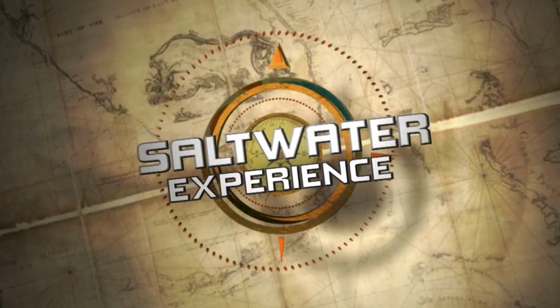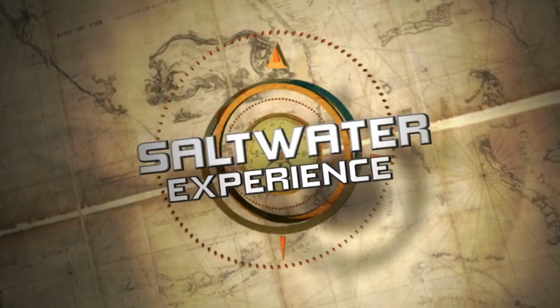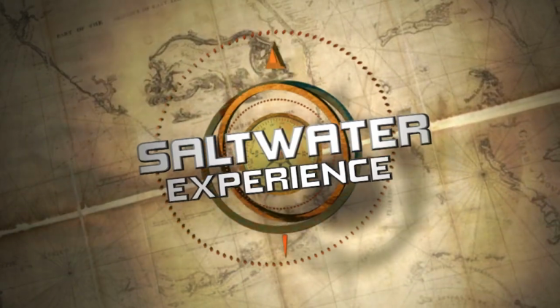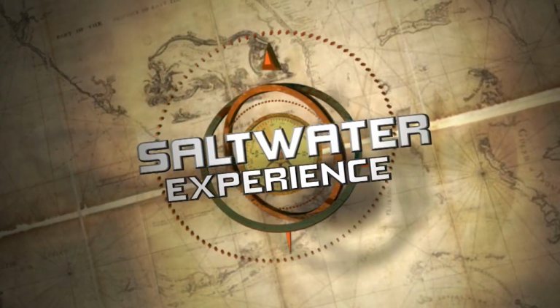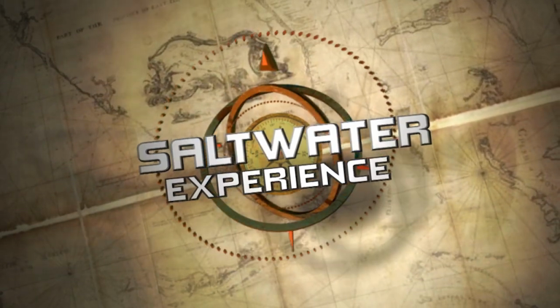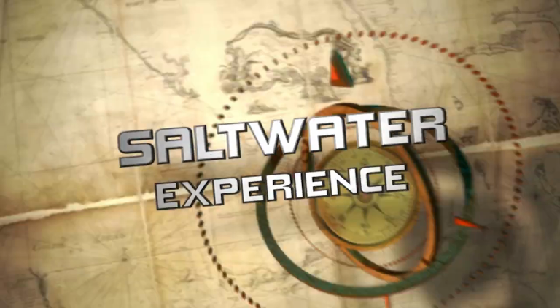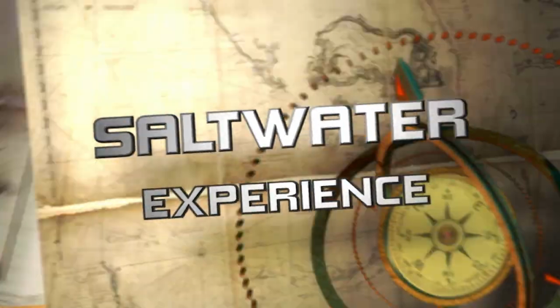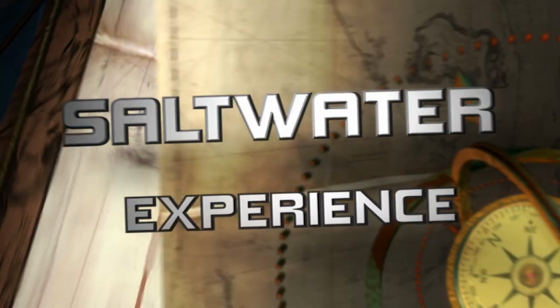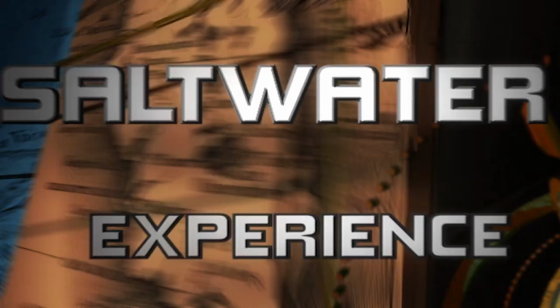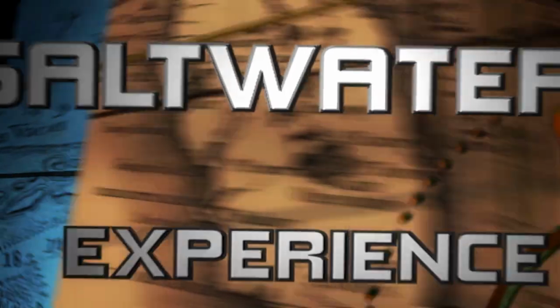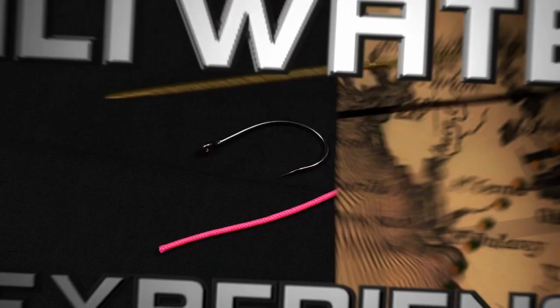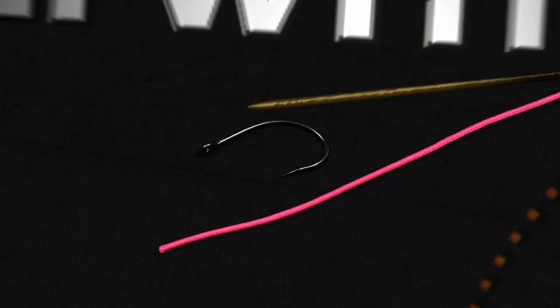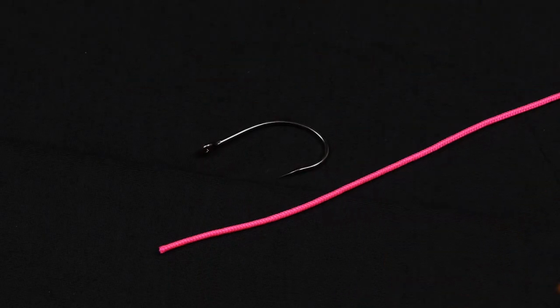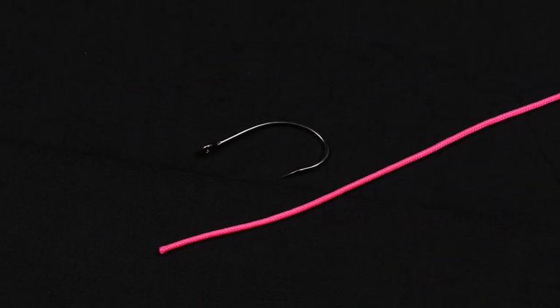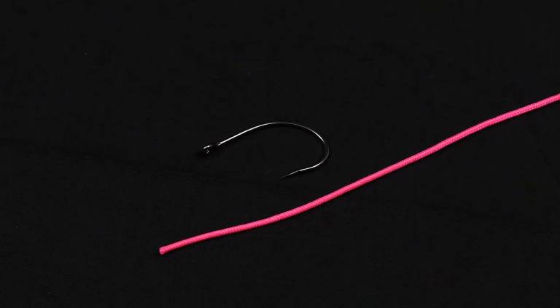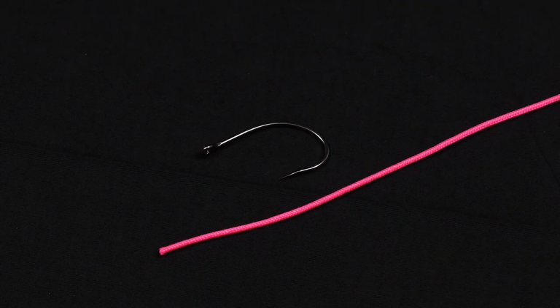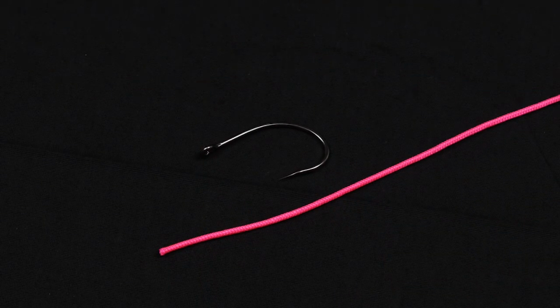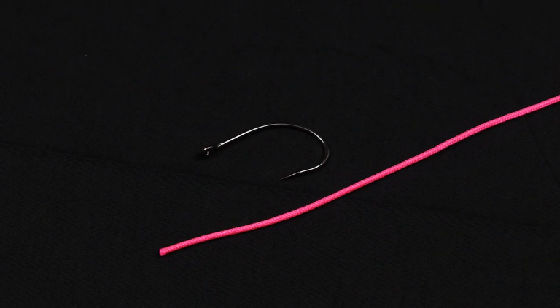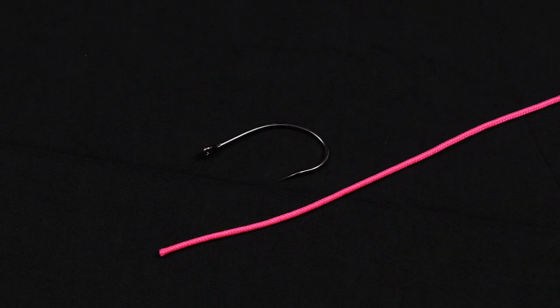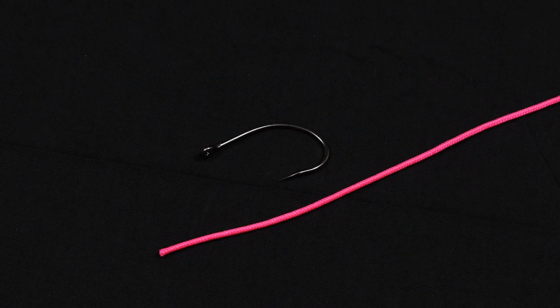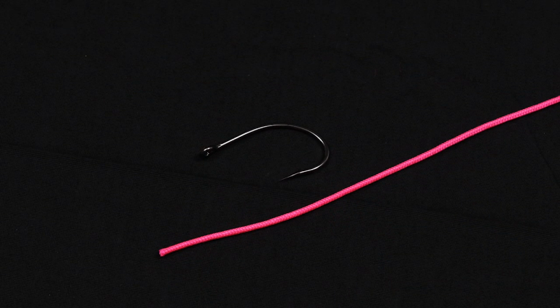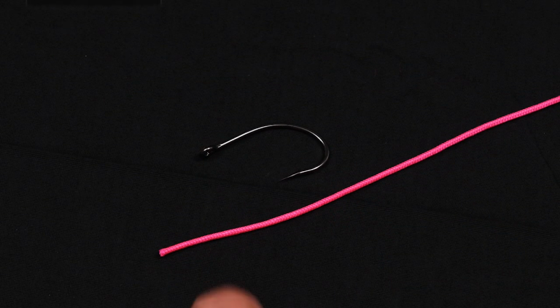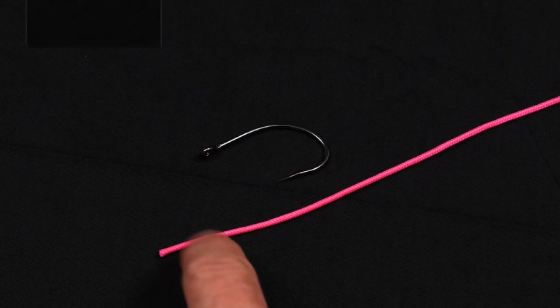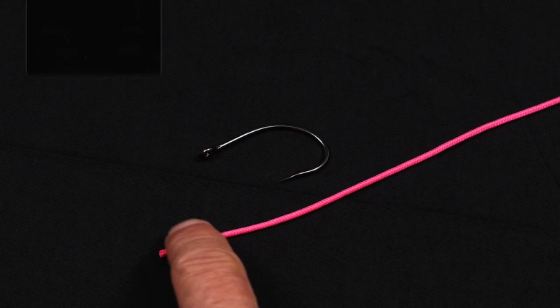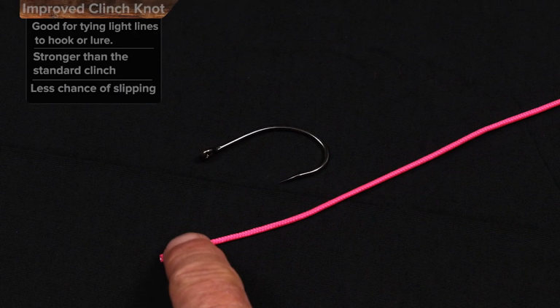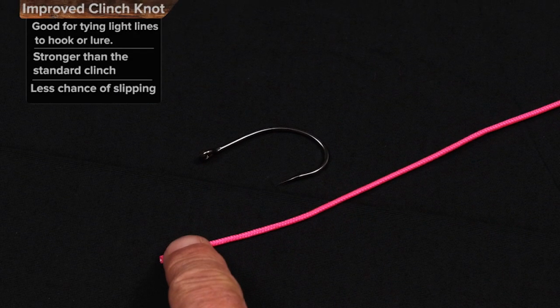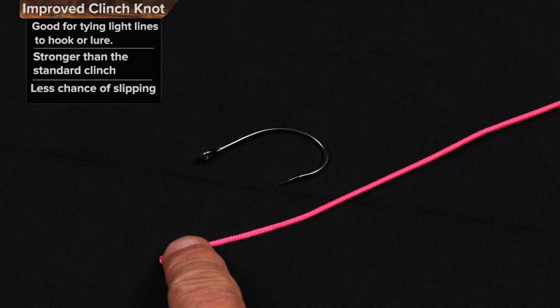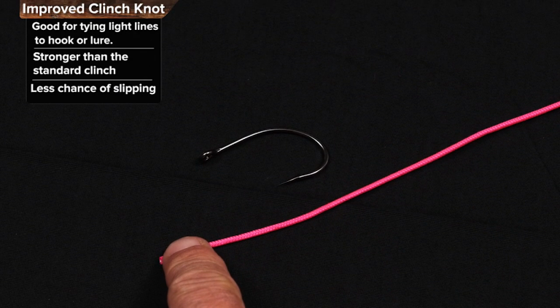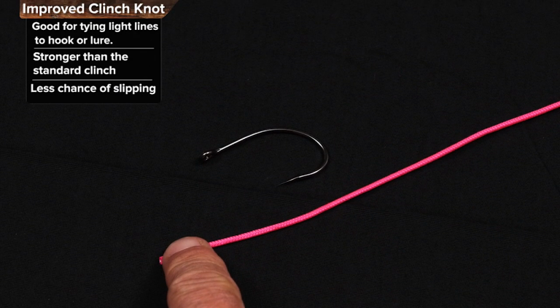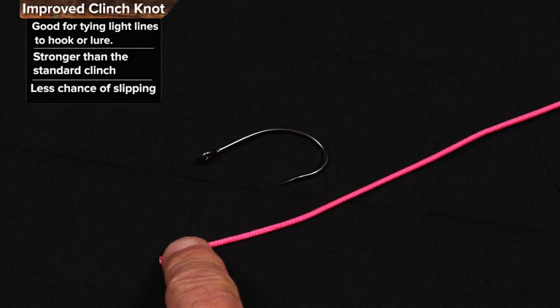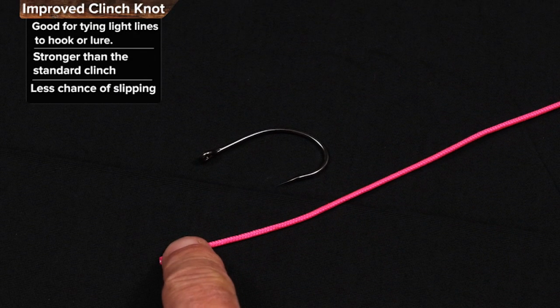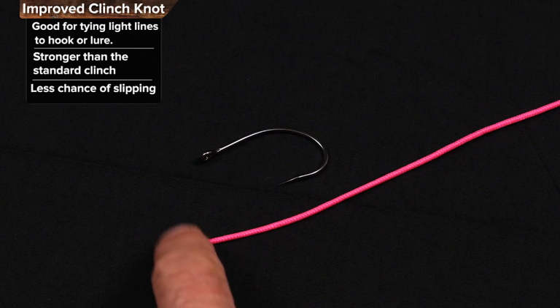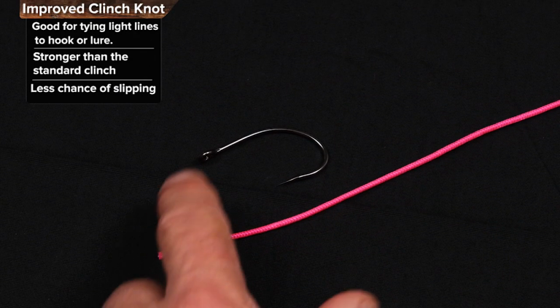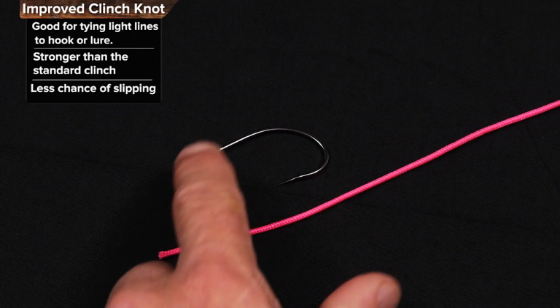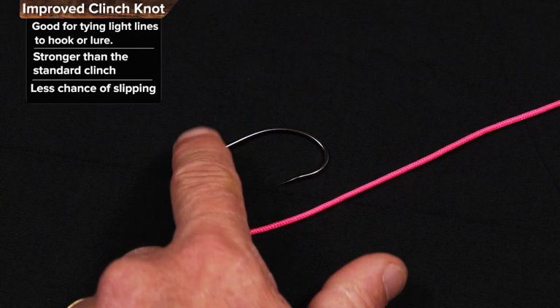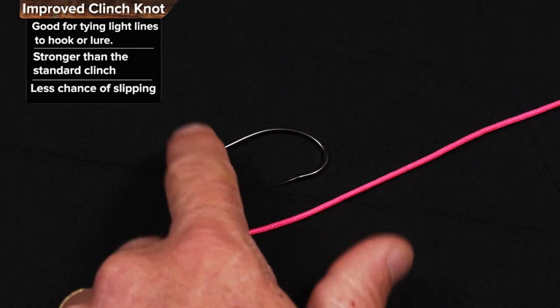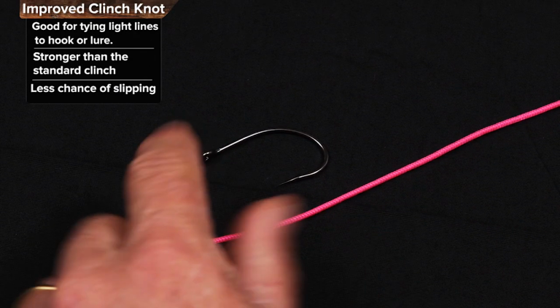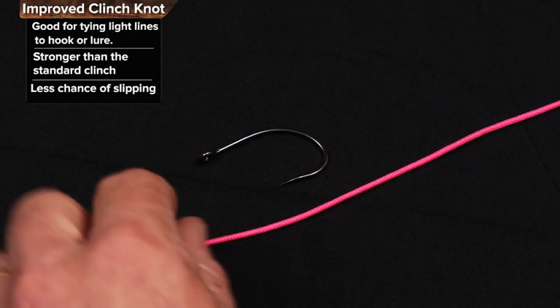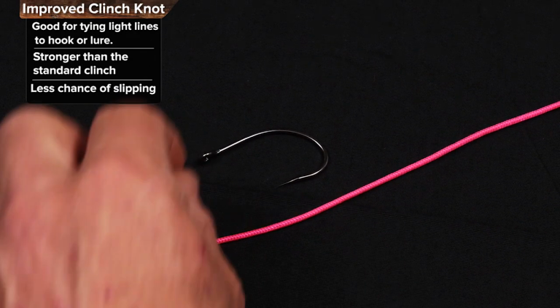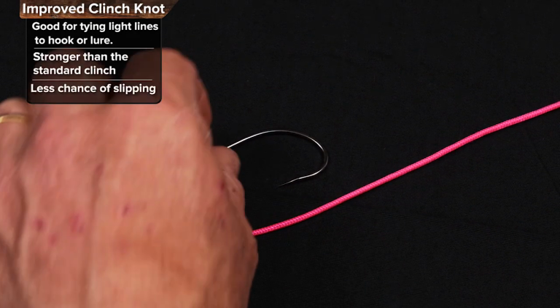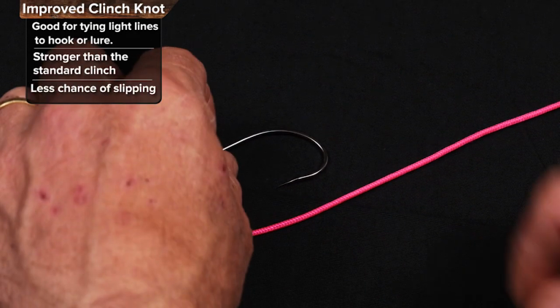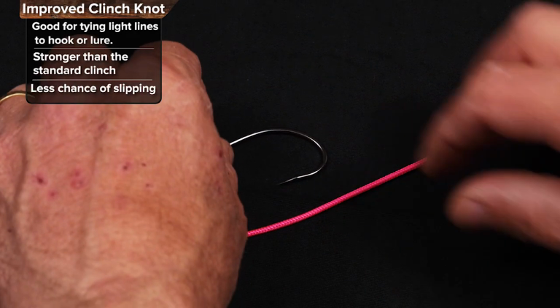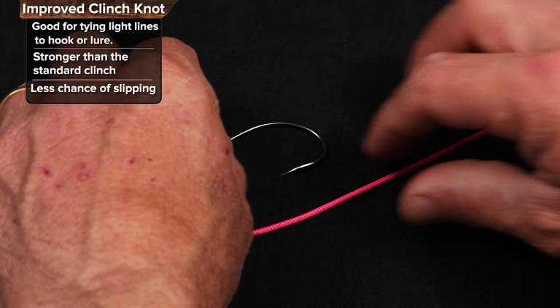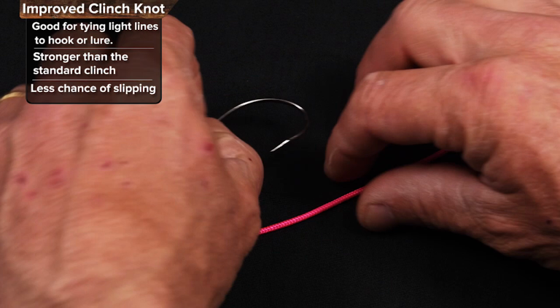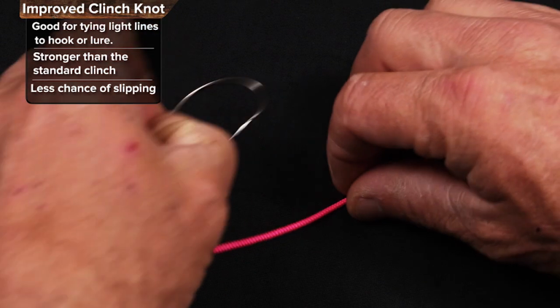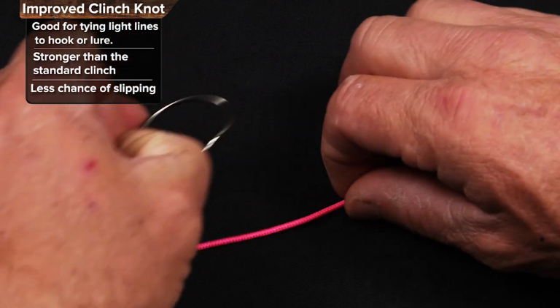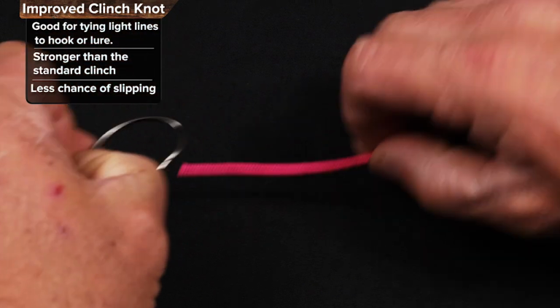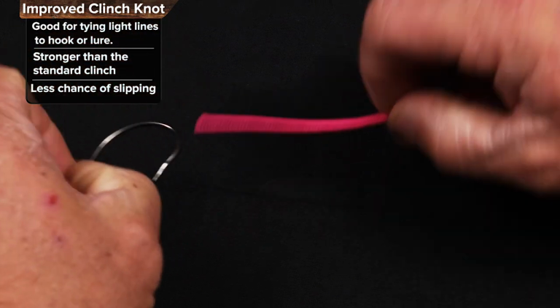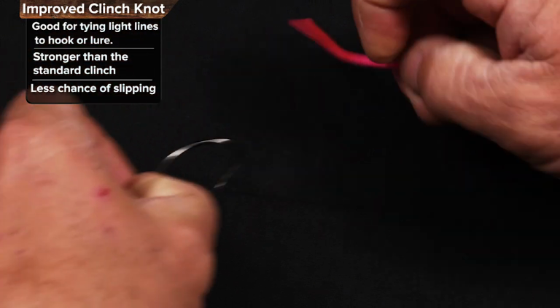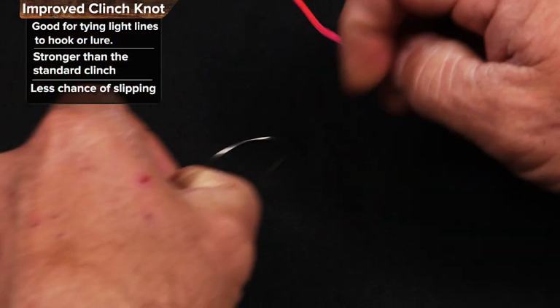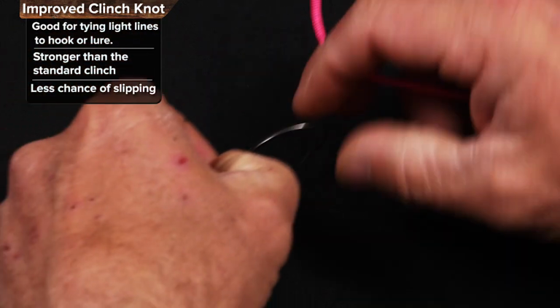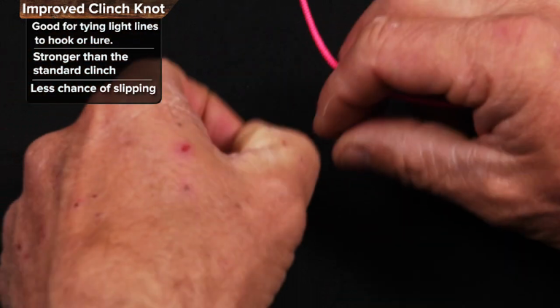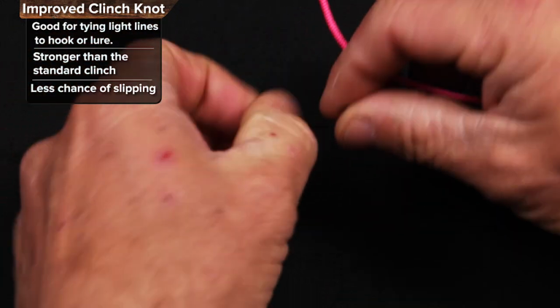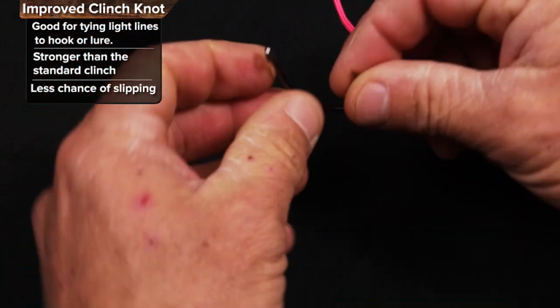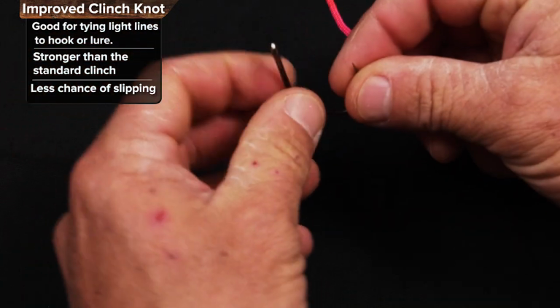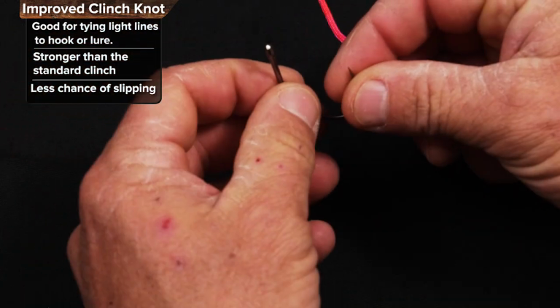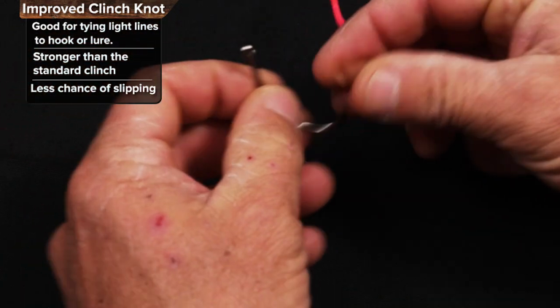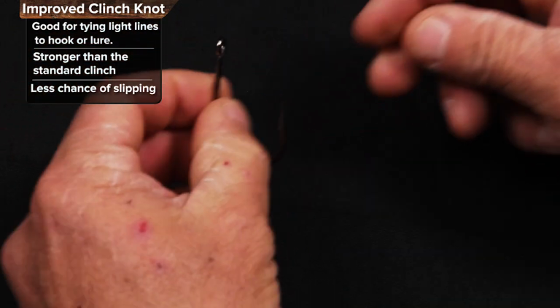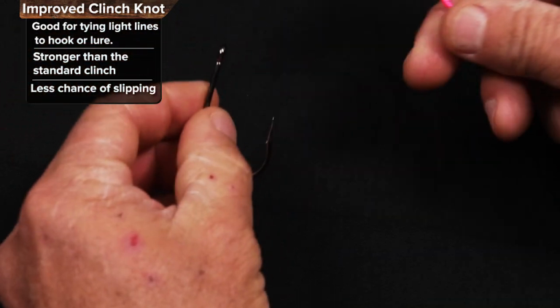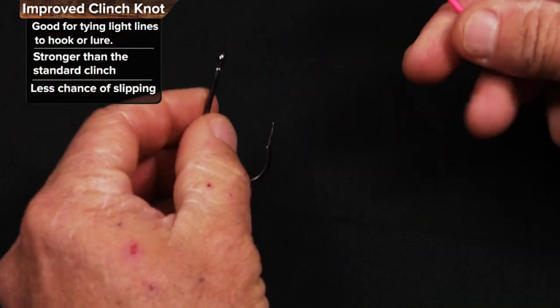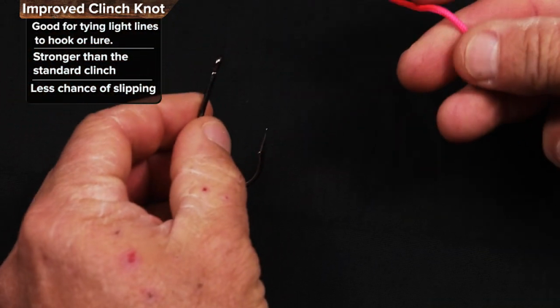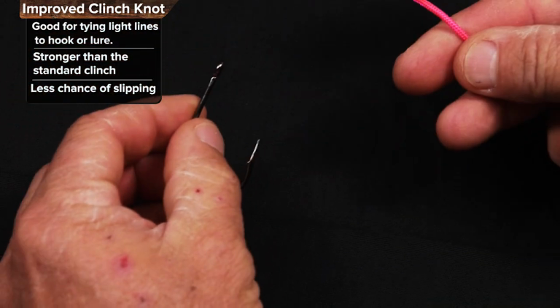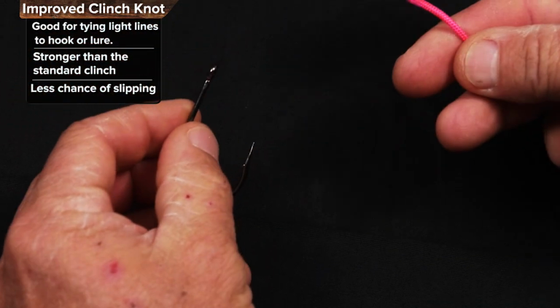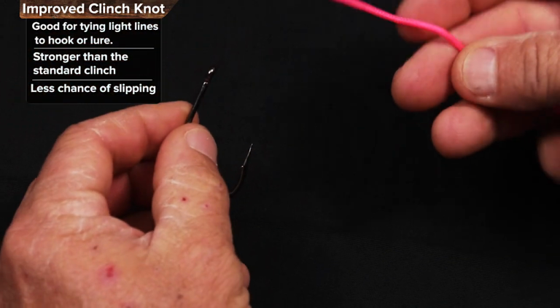This is the improved clinch knot. Great knot to tie any kind of fishing line to any kind of hook, lure, fly, anything you want.